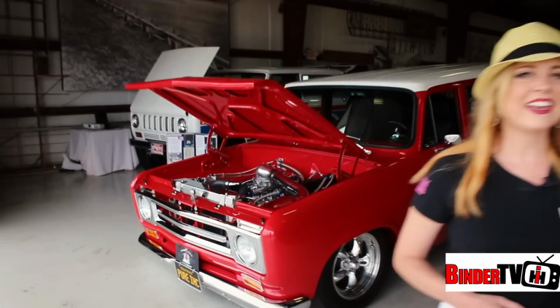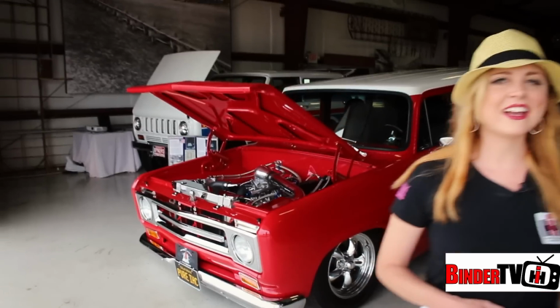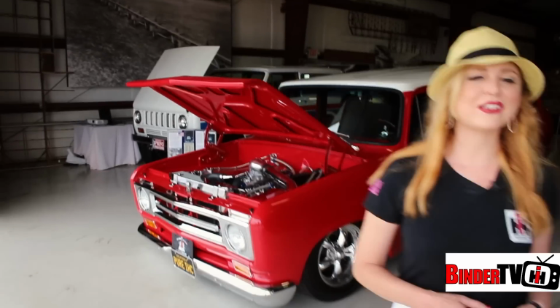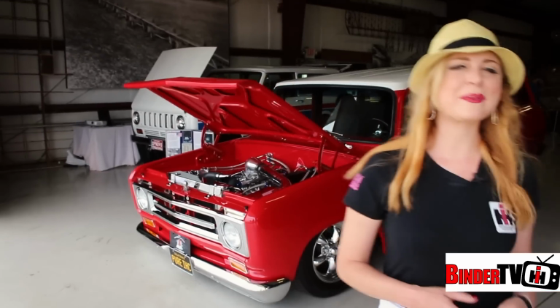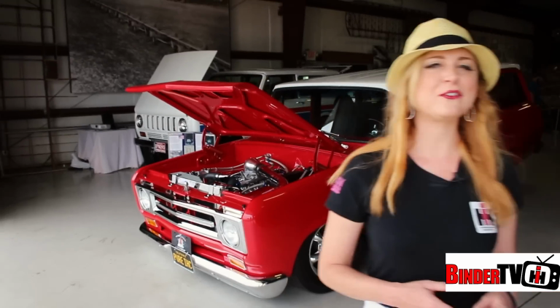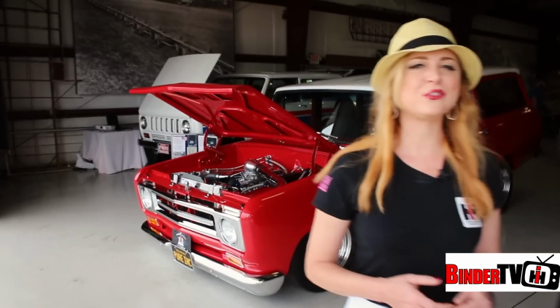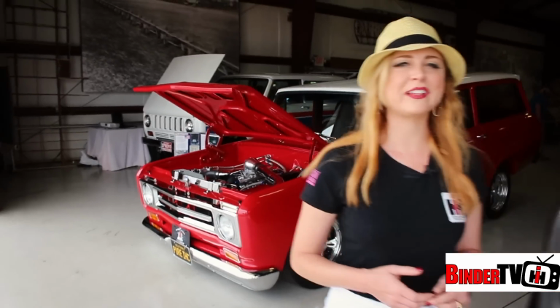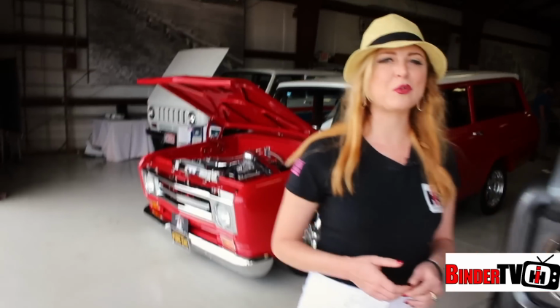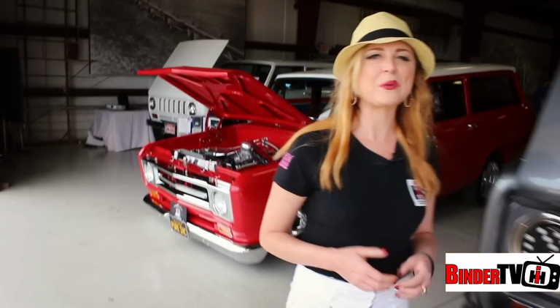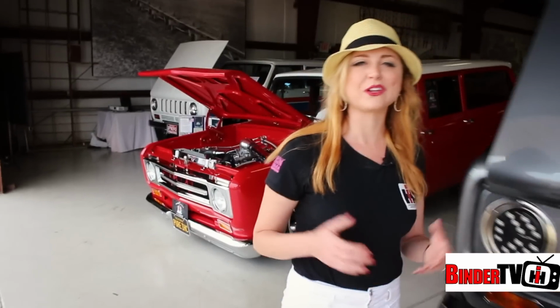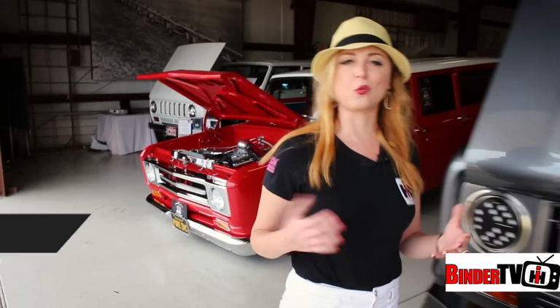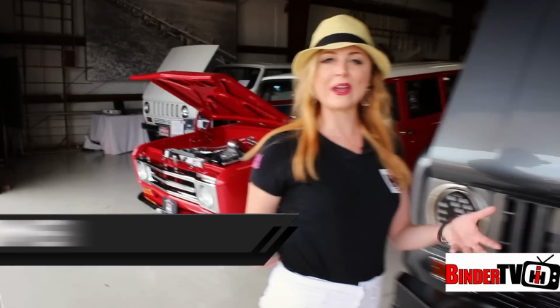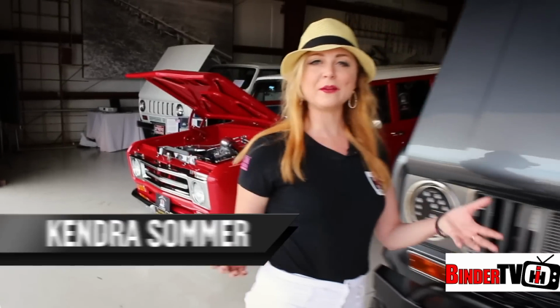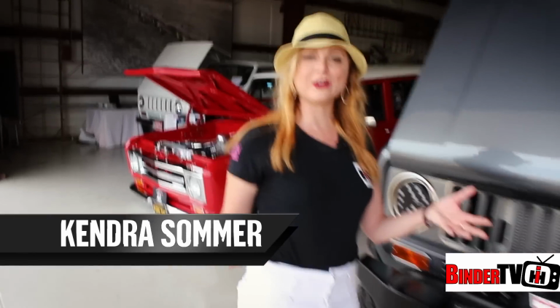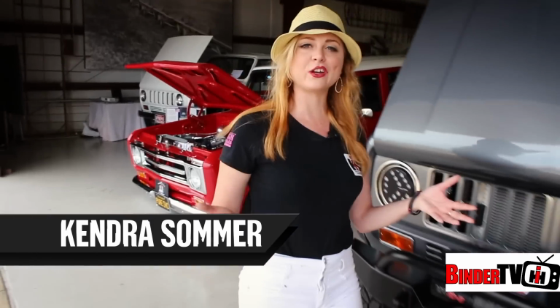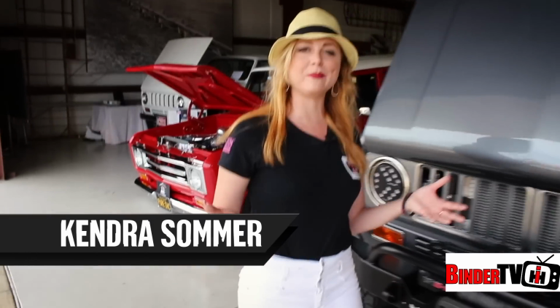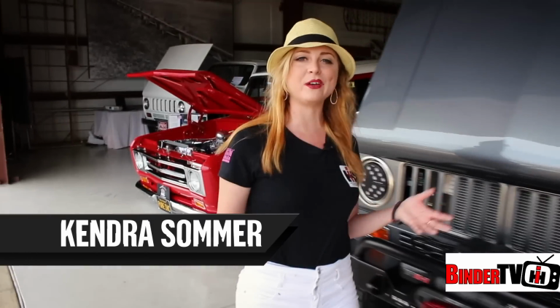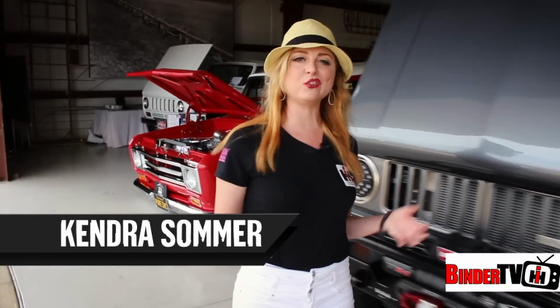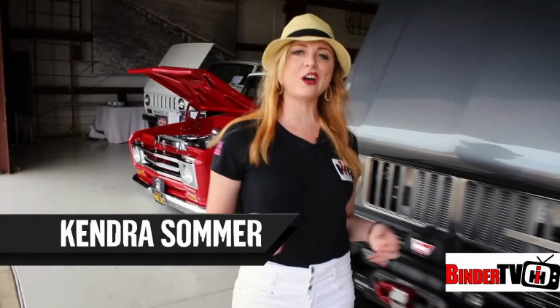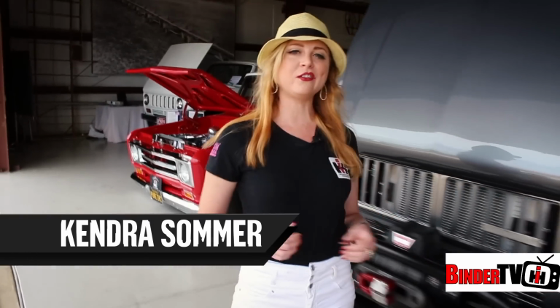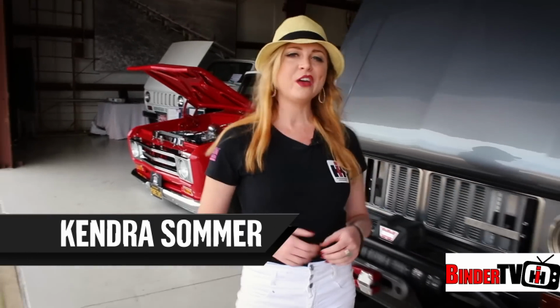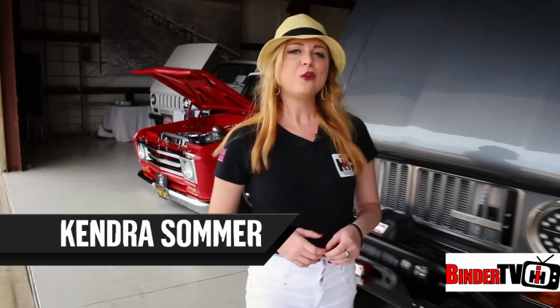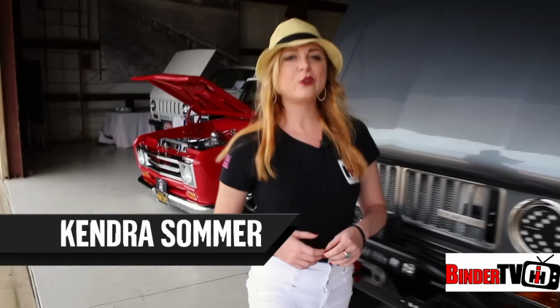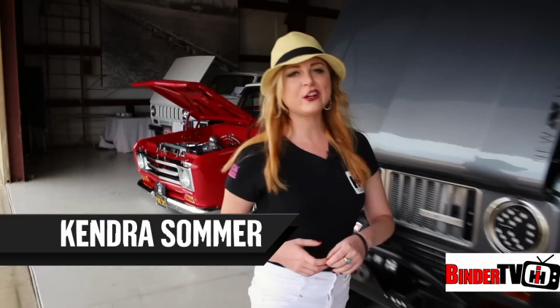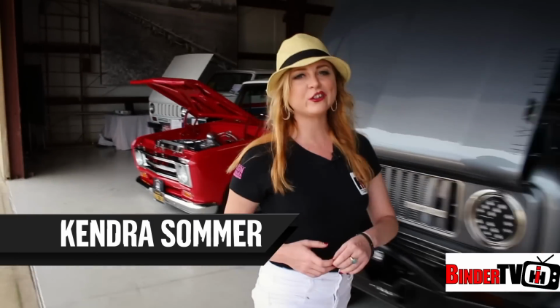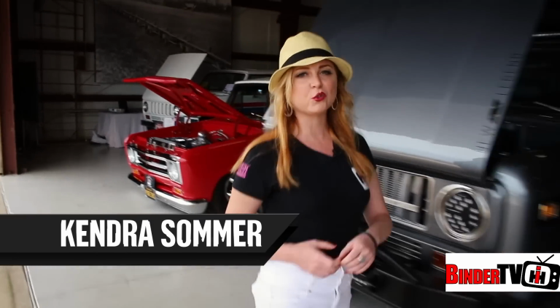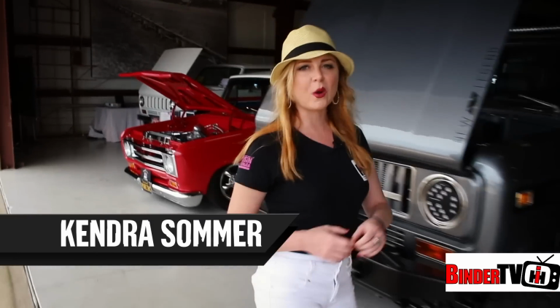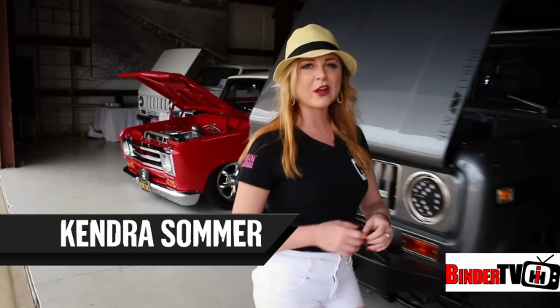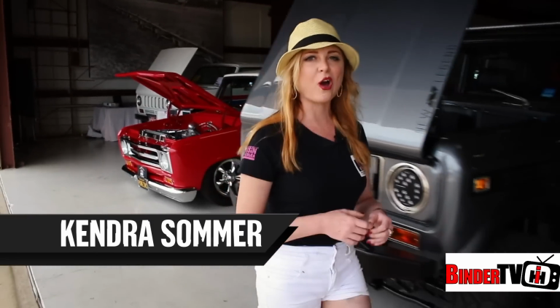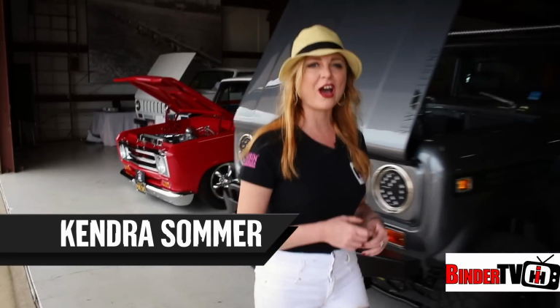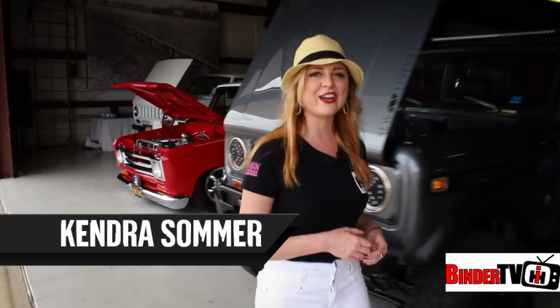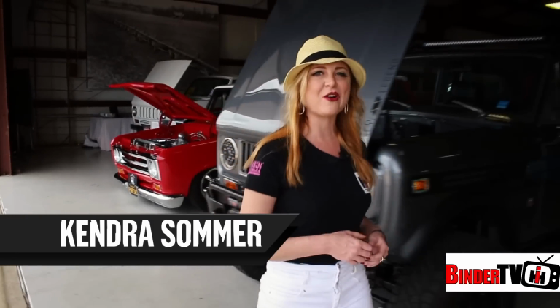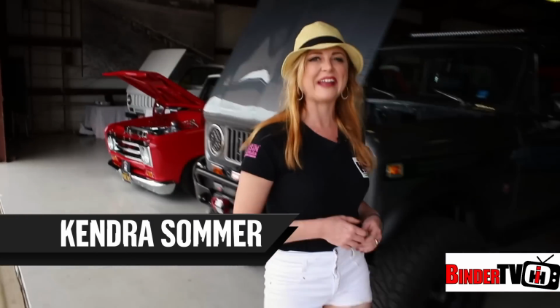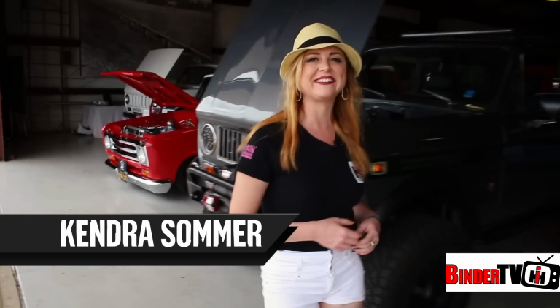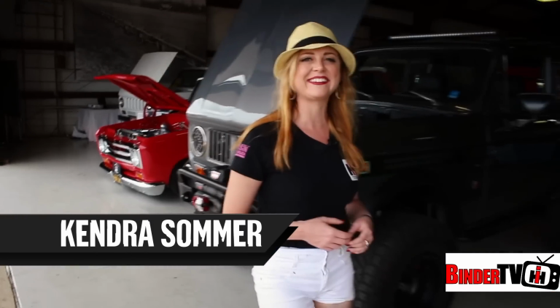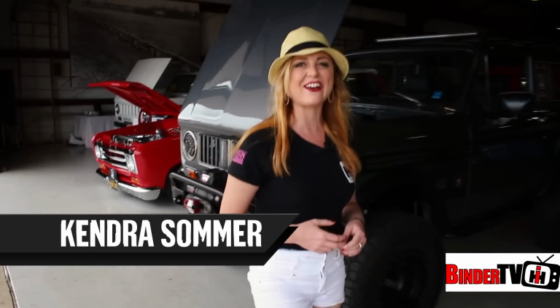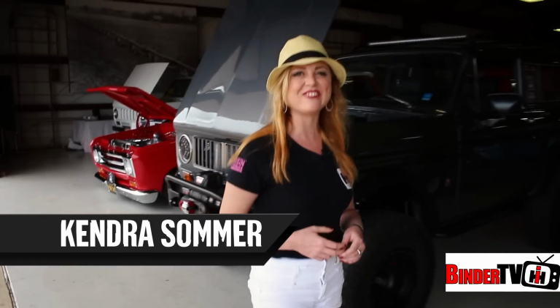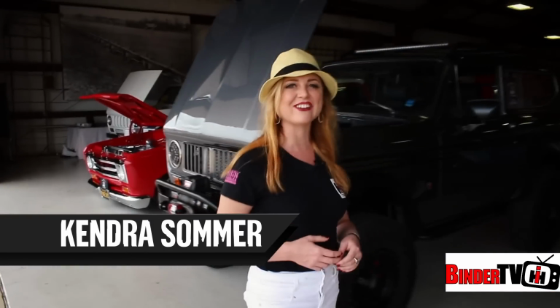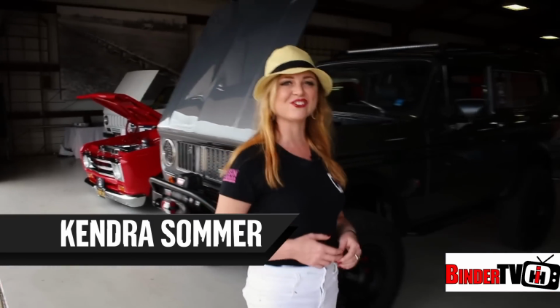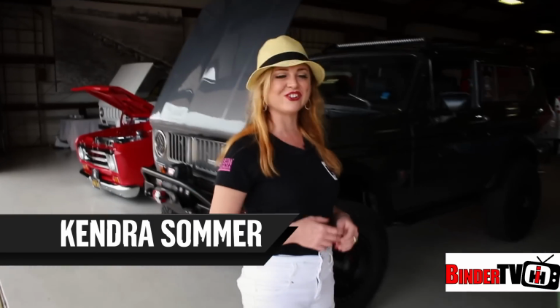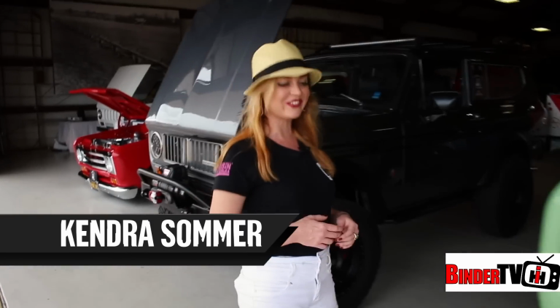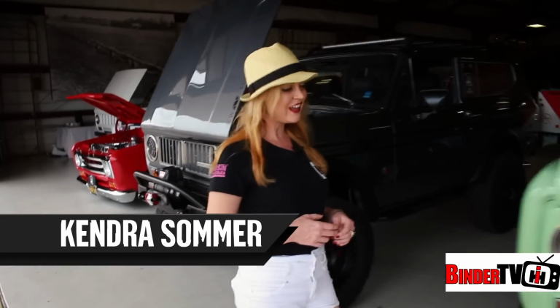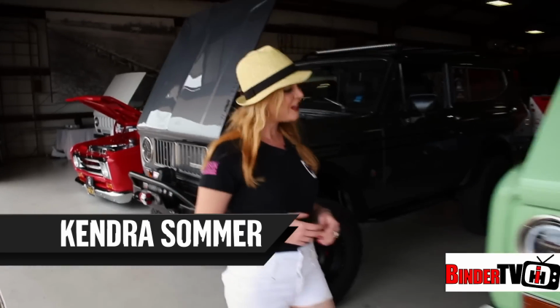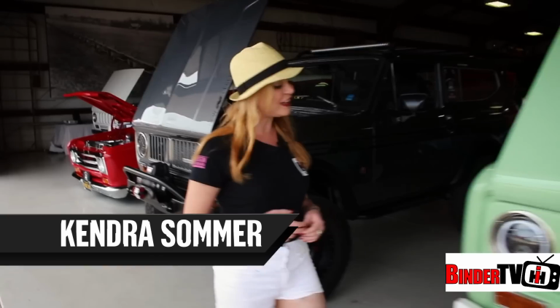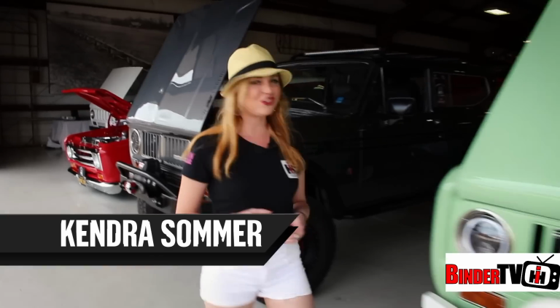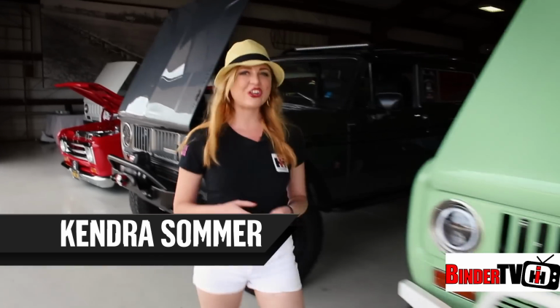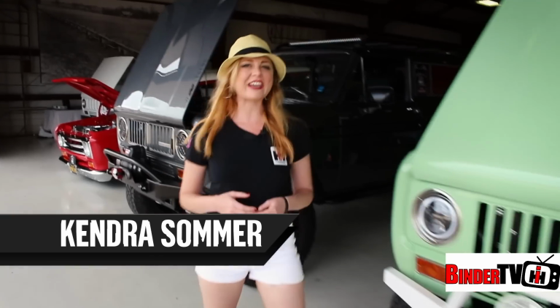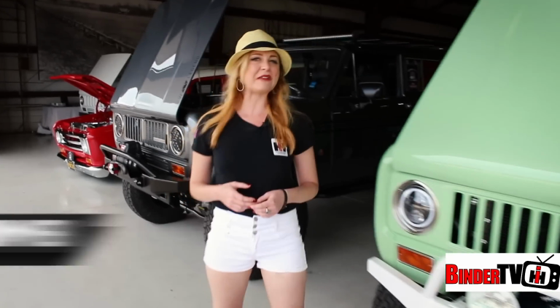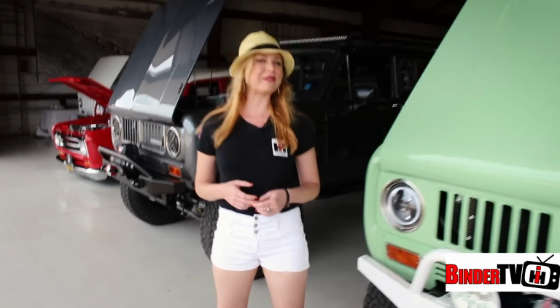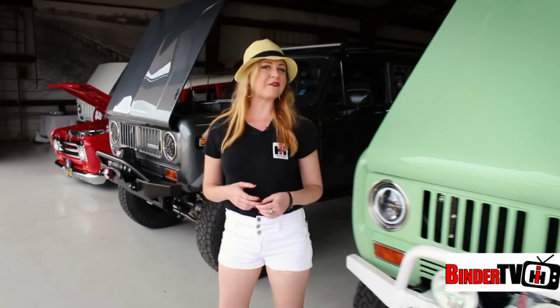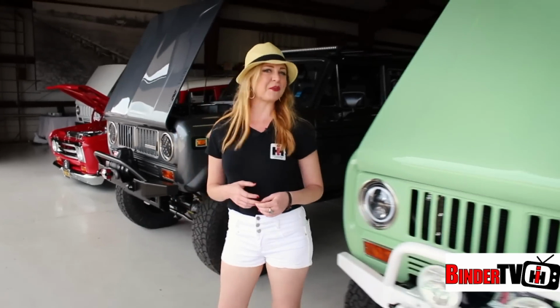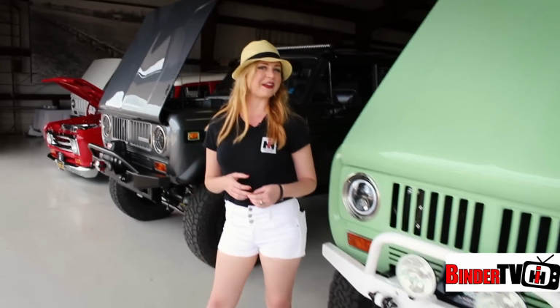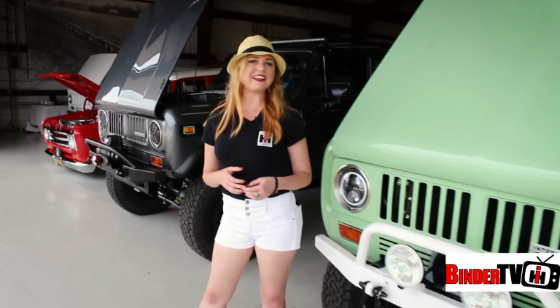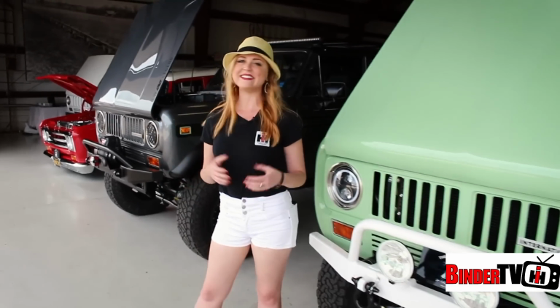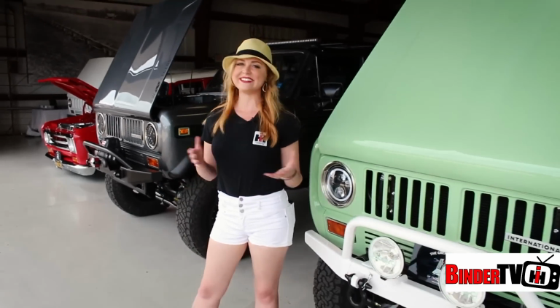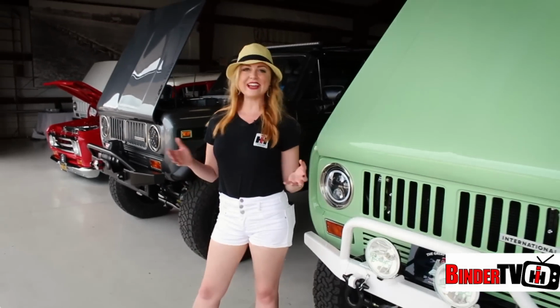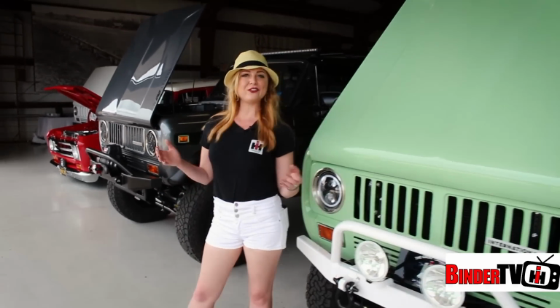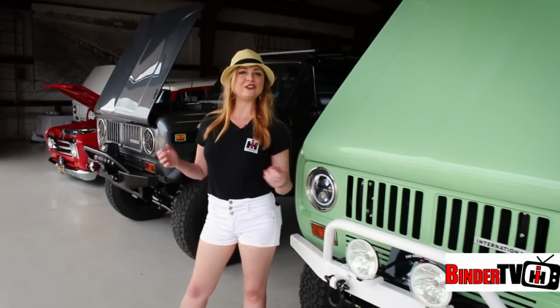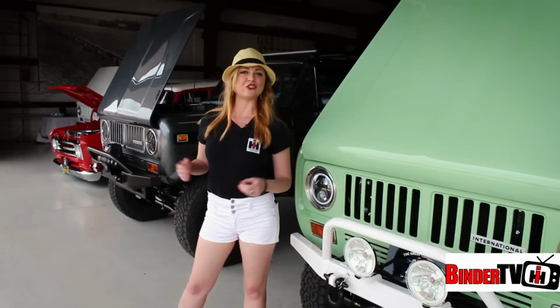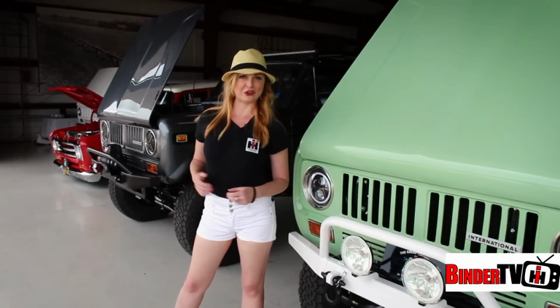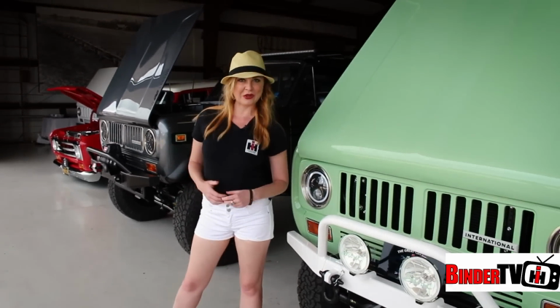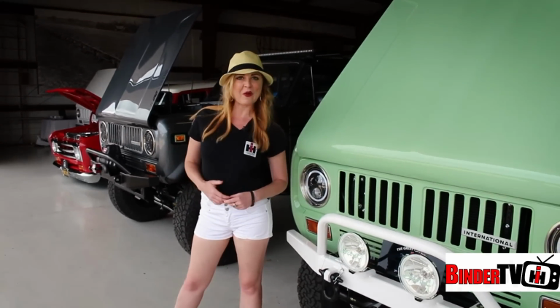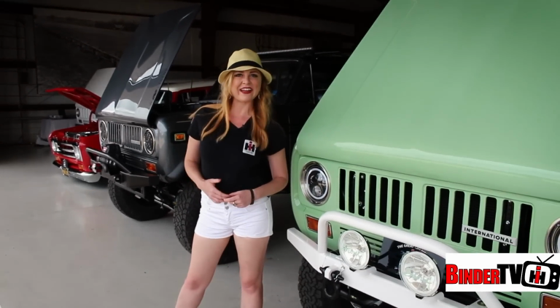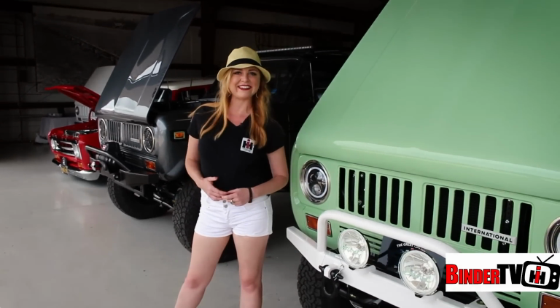Hey guys, I'm Kendra Sommer with the Great American Build-Off. We're here in Troy, Ohio at Scout Nationals. Let's check in with everybody and see how the journey went.